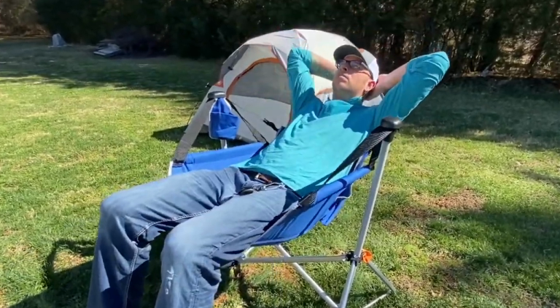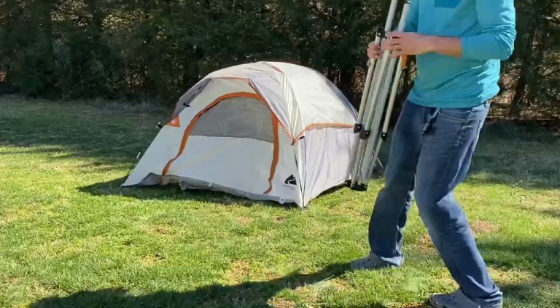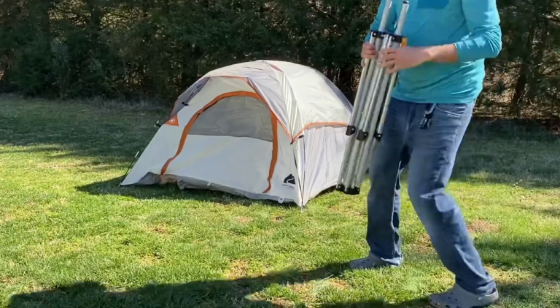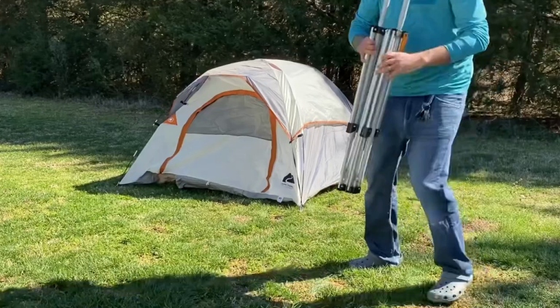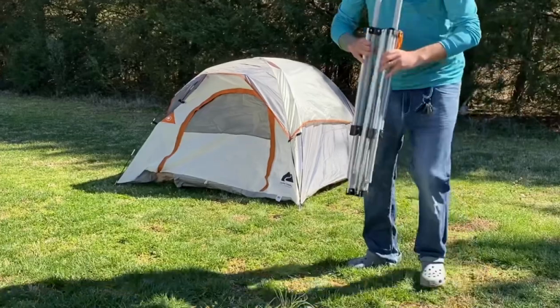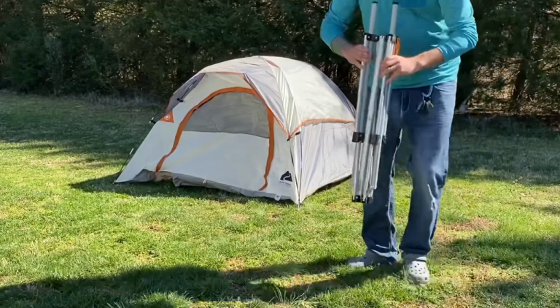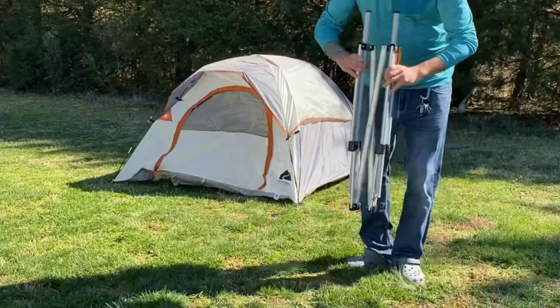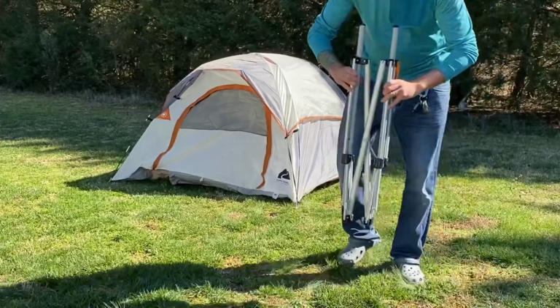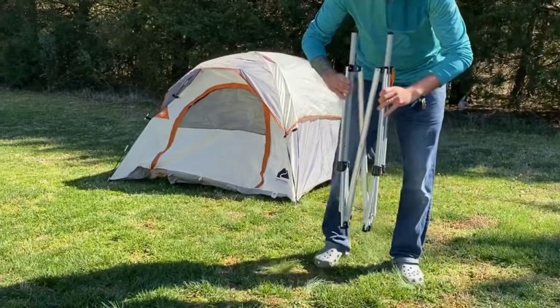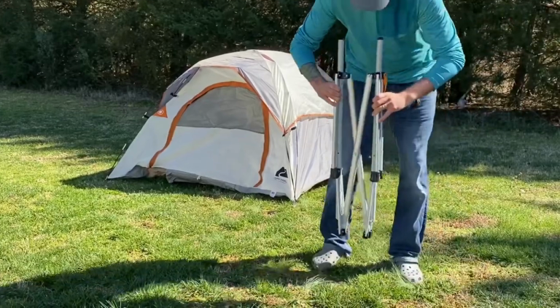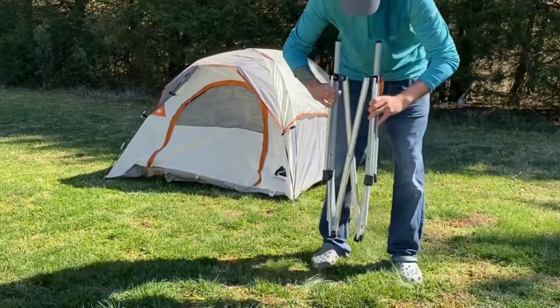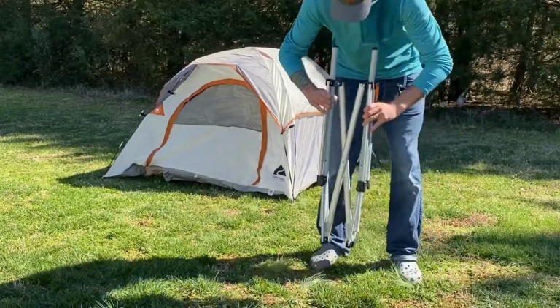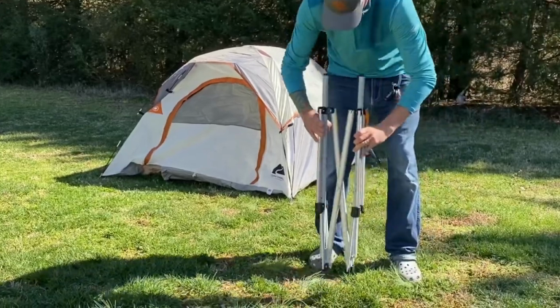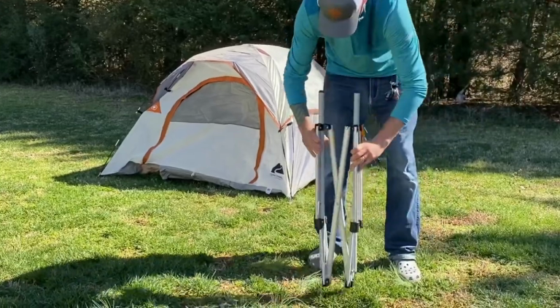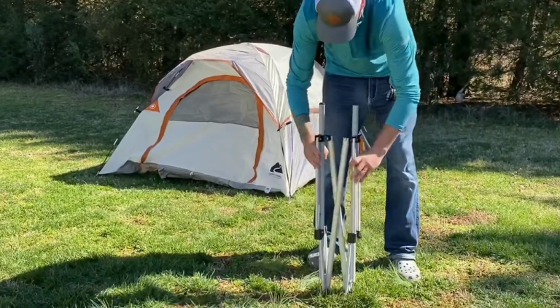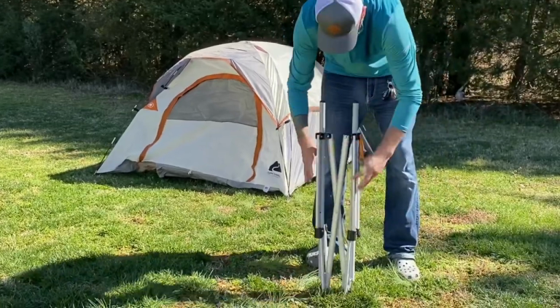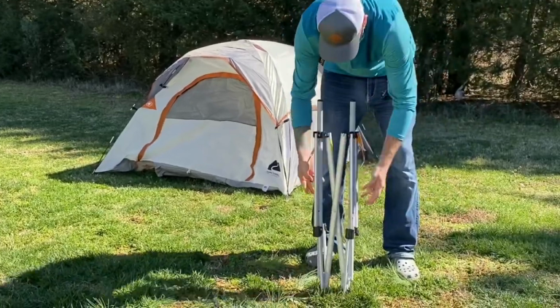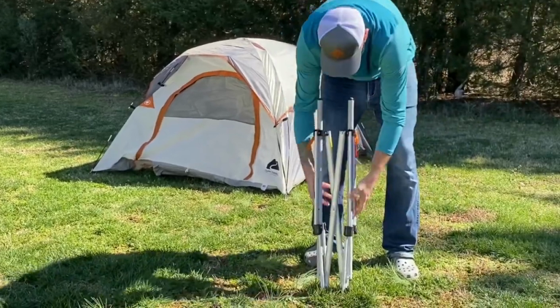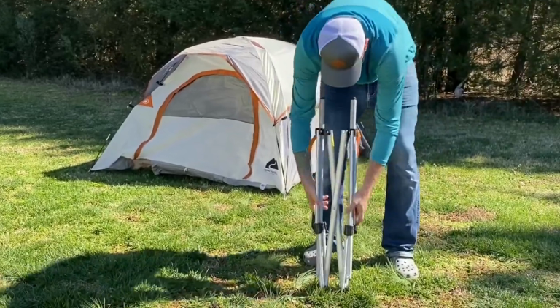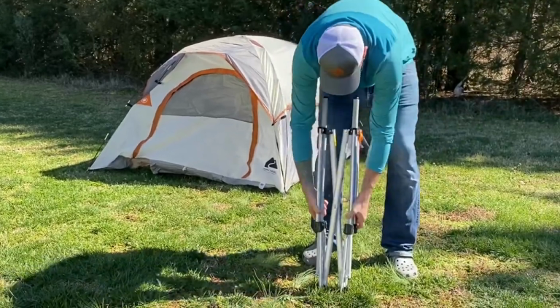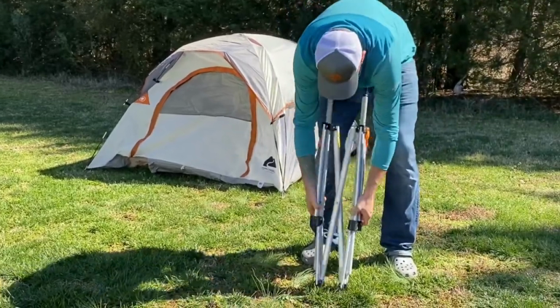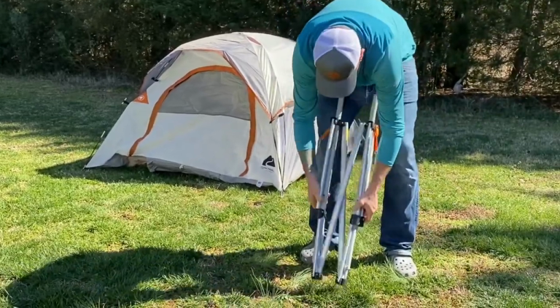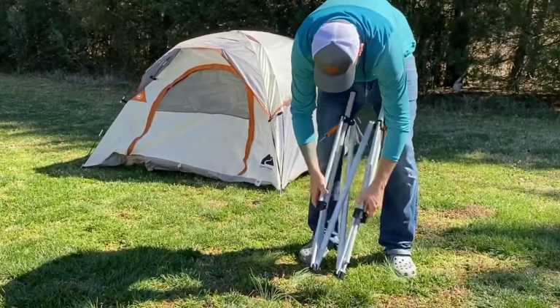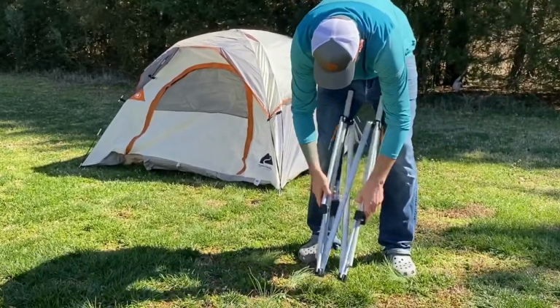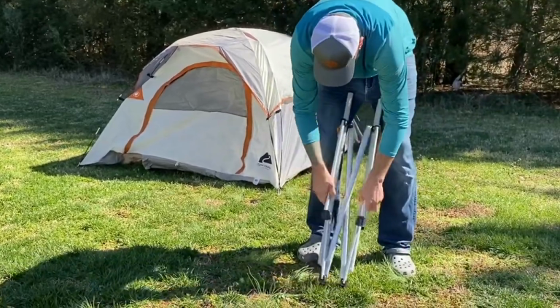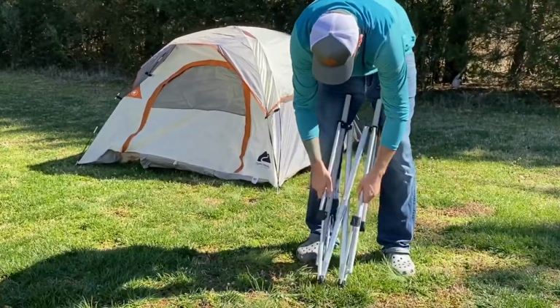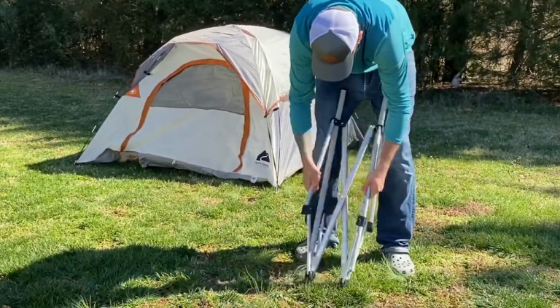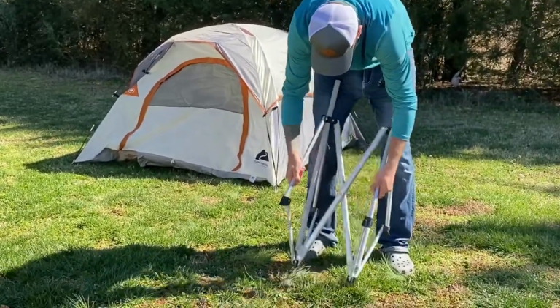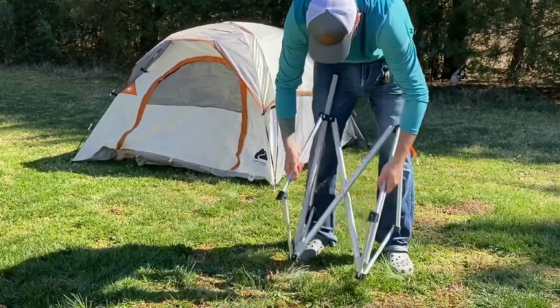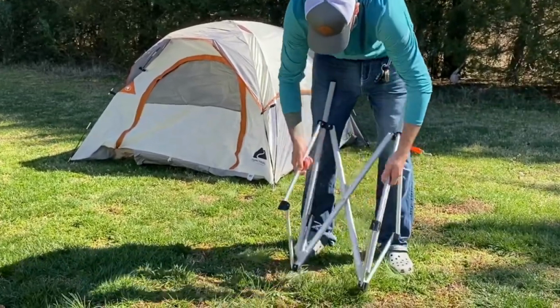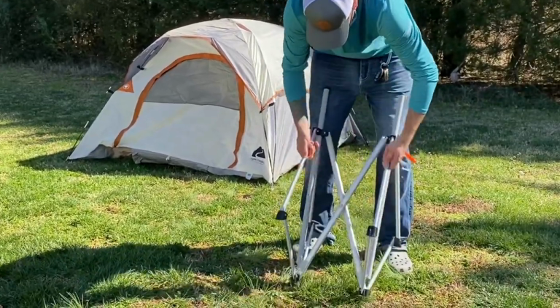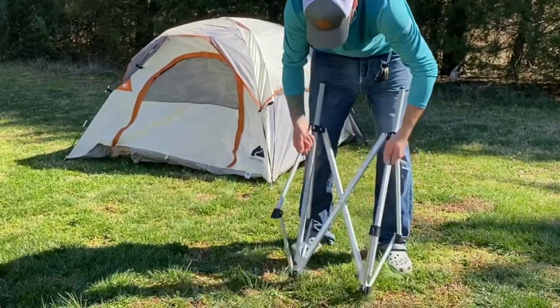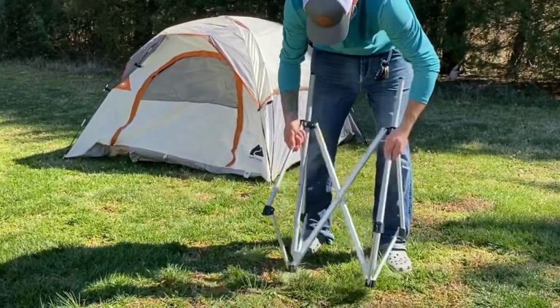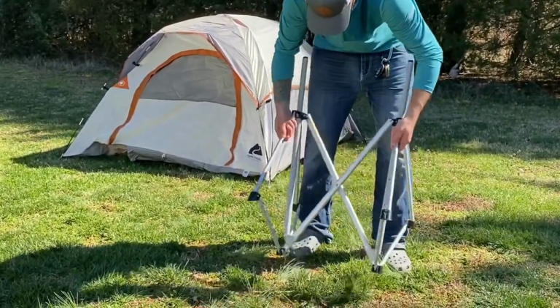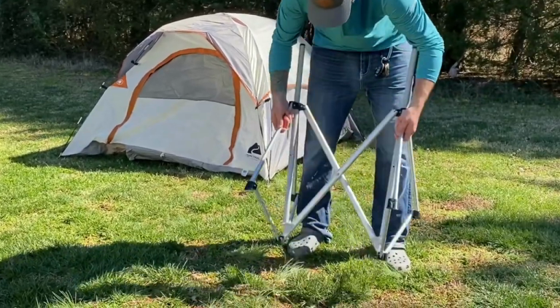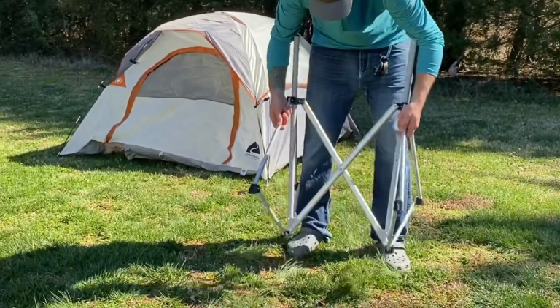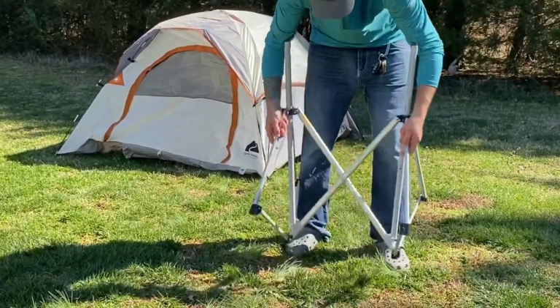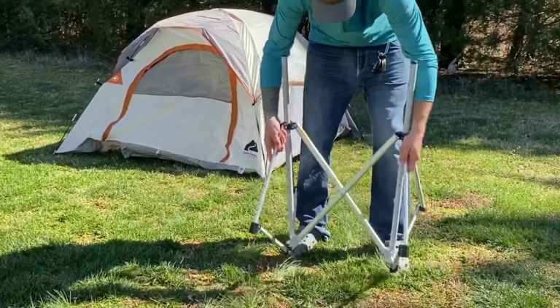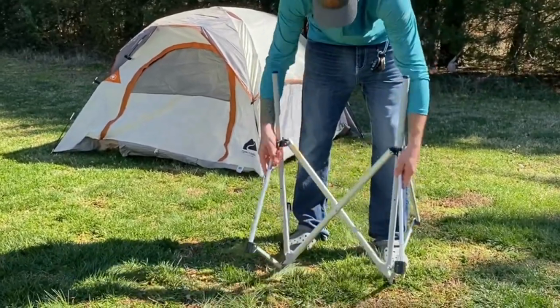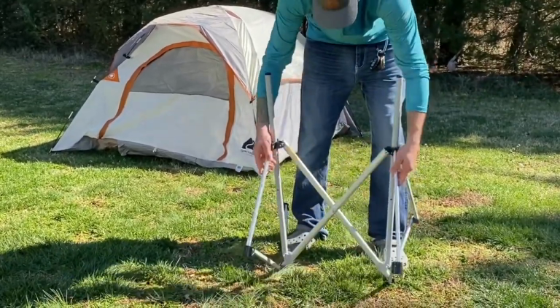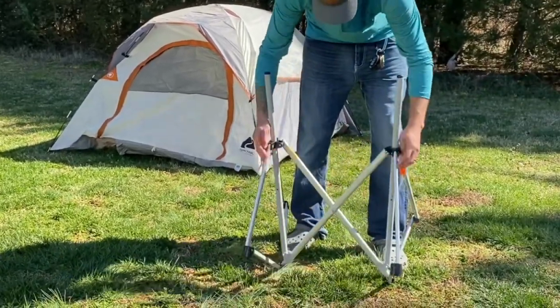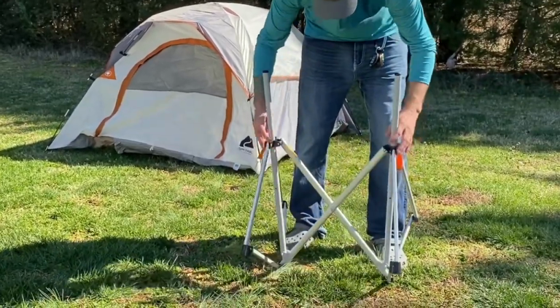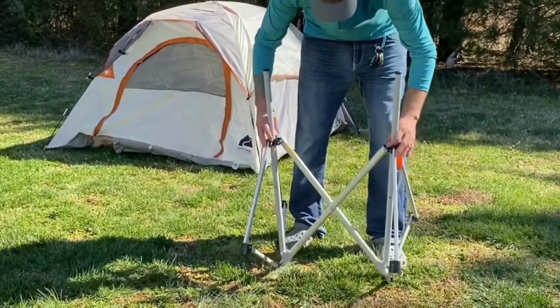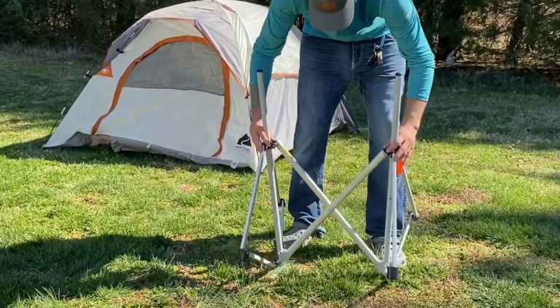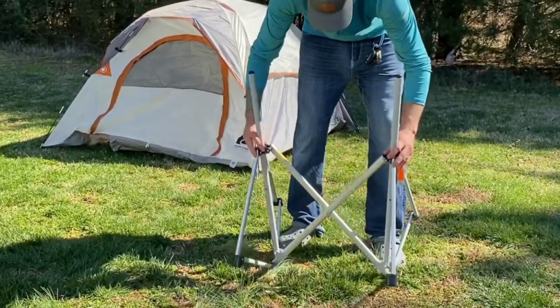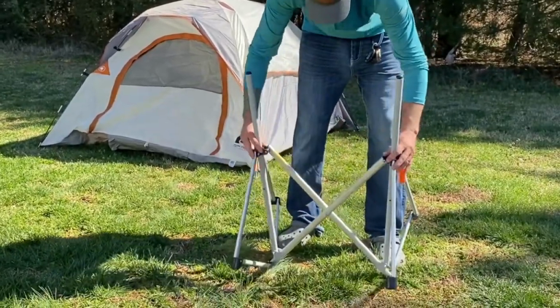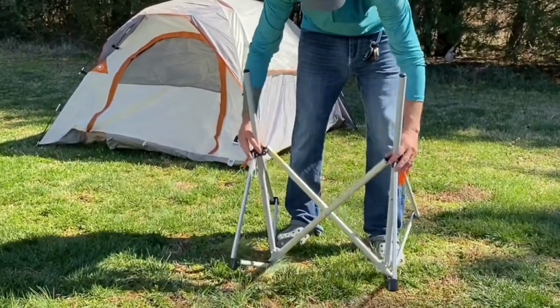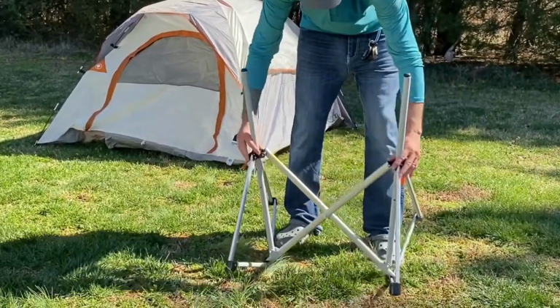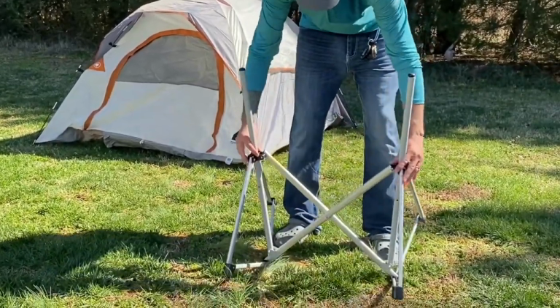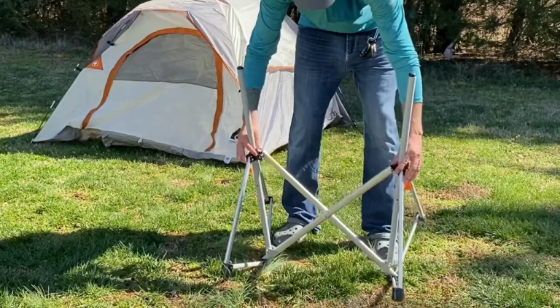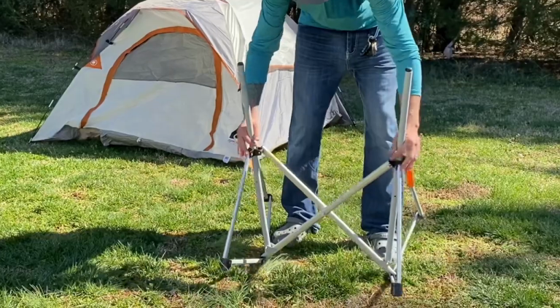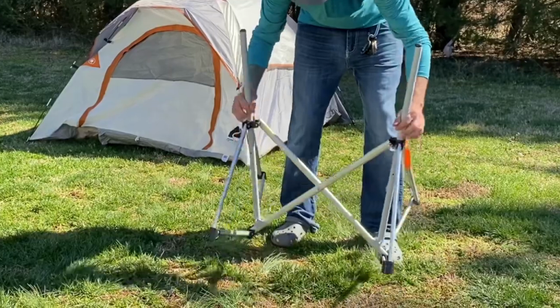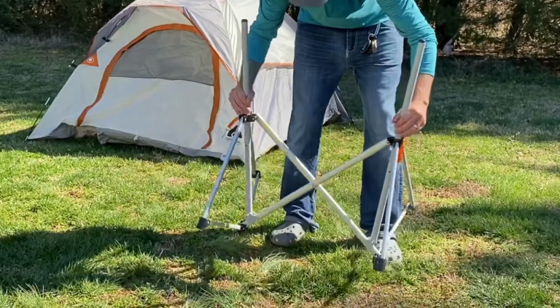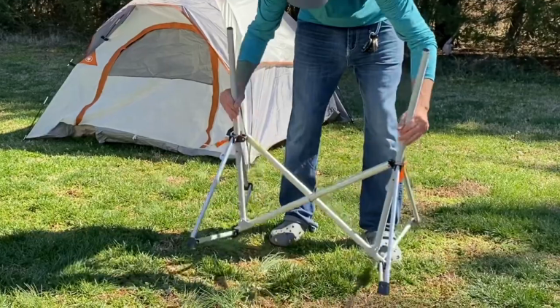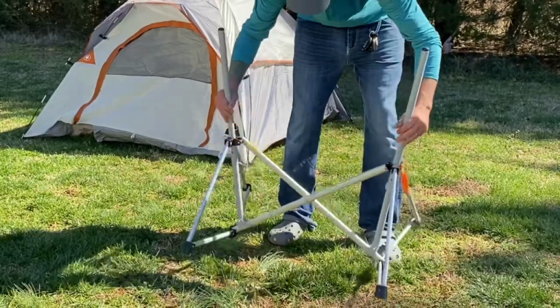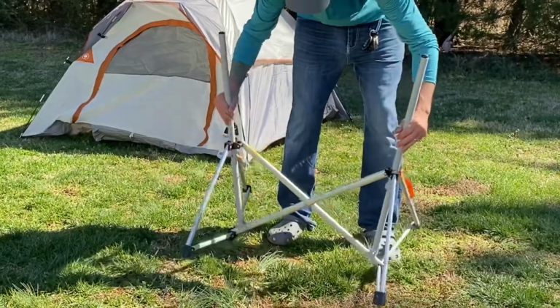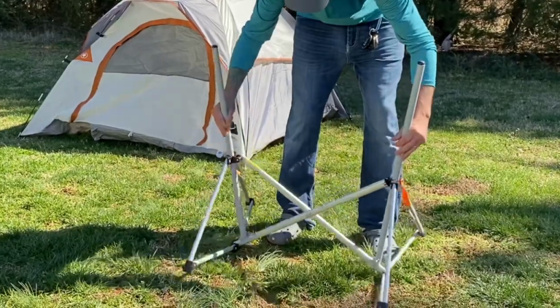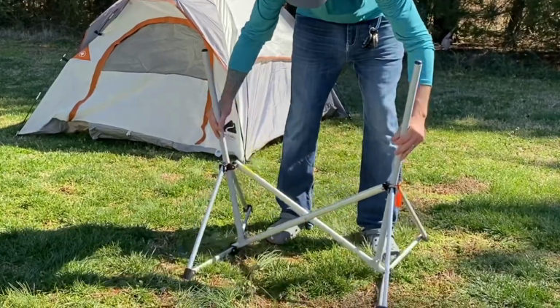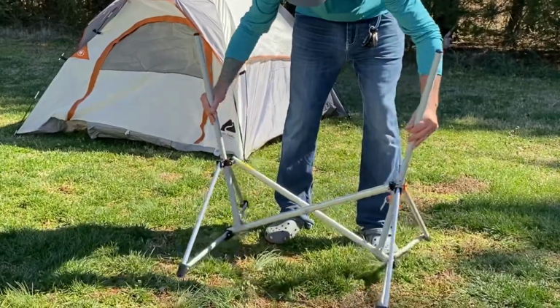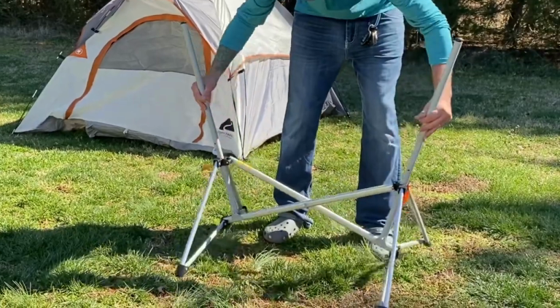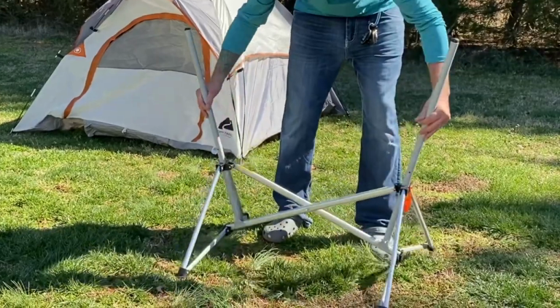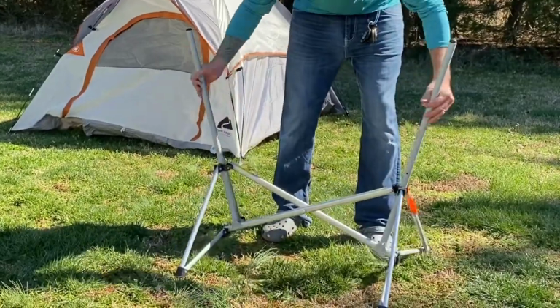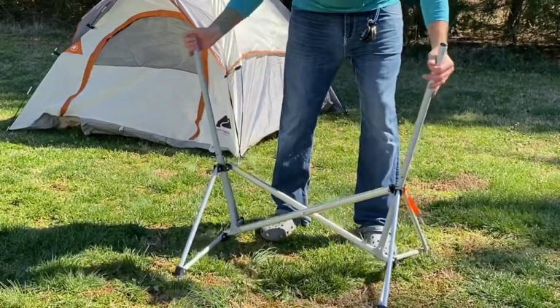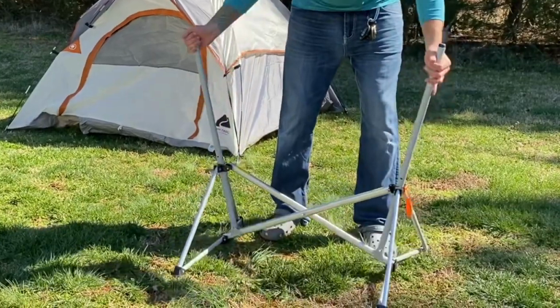Once you have removed the components from the carrying bag, you'll start by setting up the stable structure. Simply unfold it so it stands on its own.